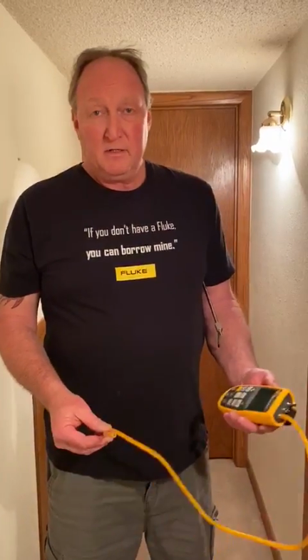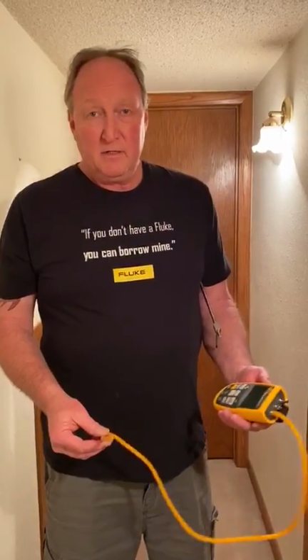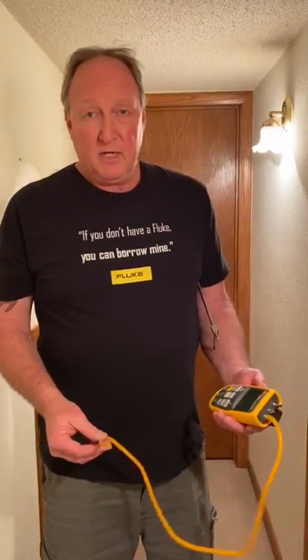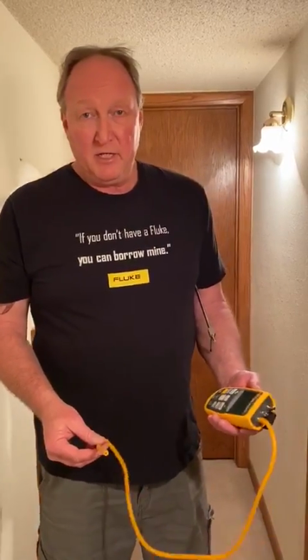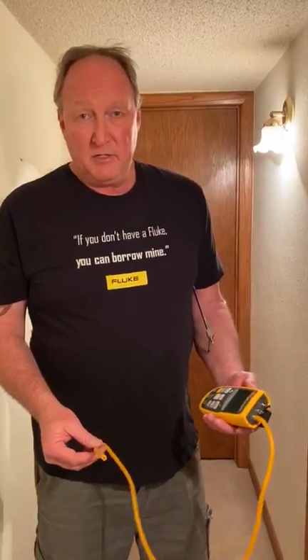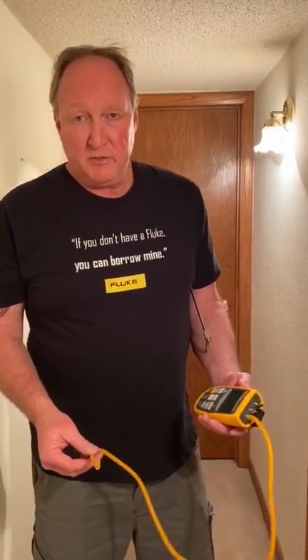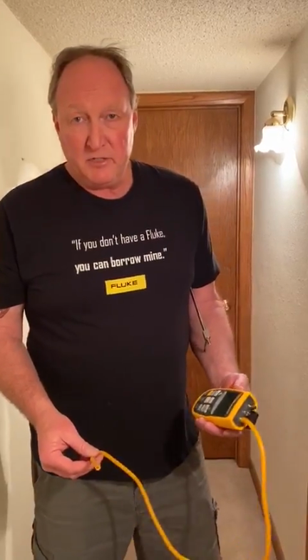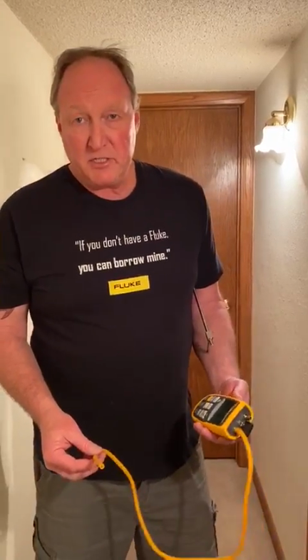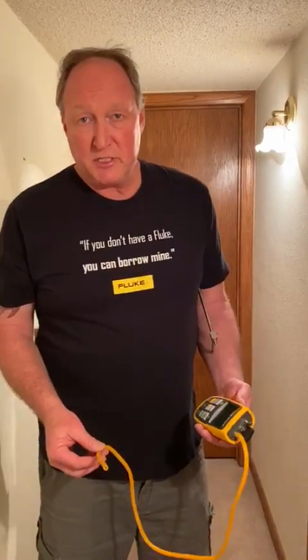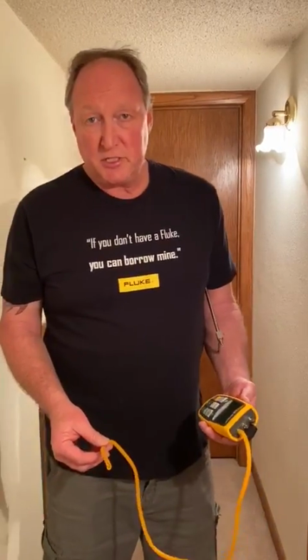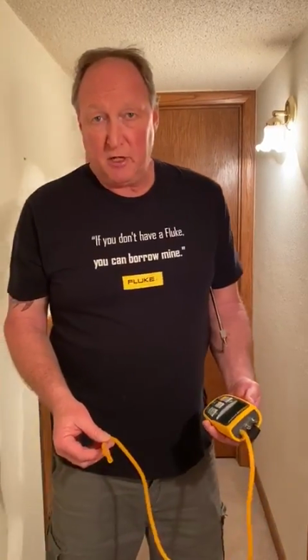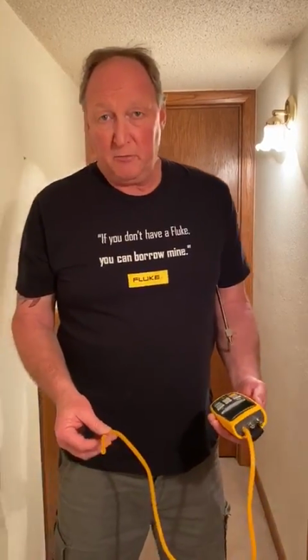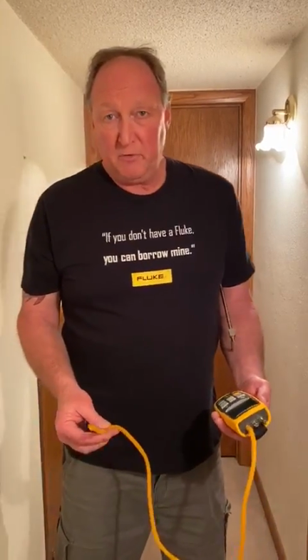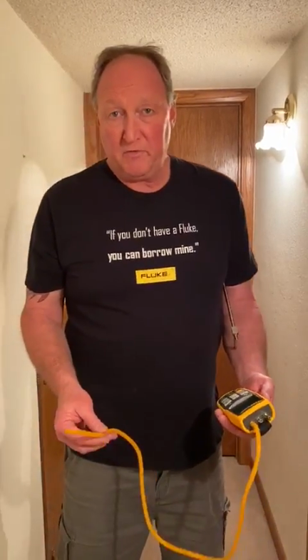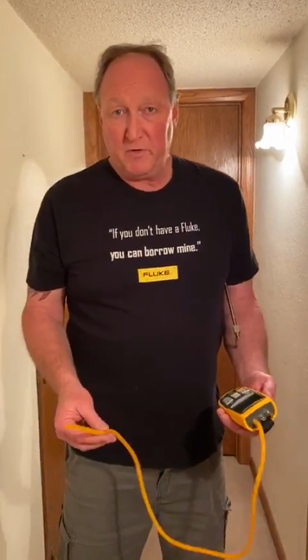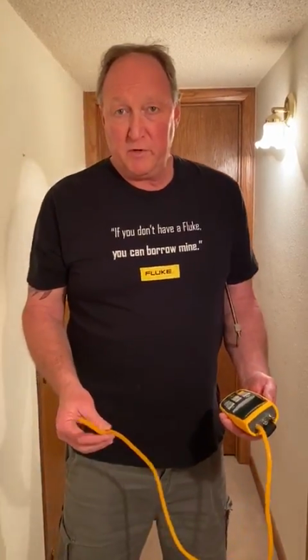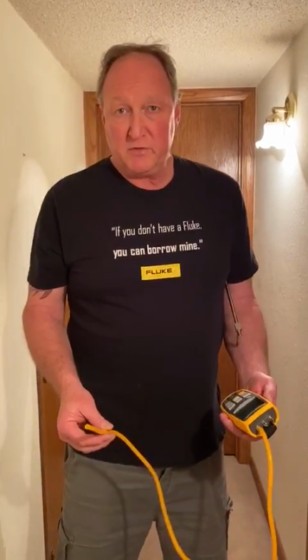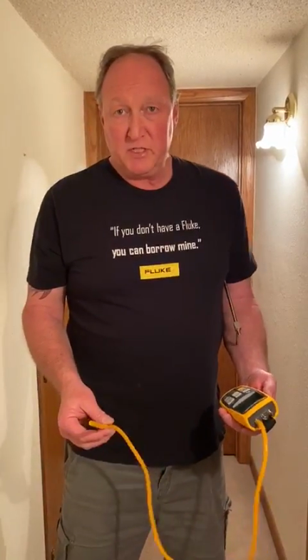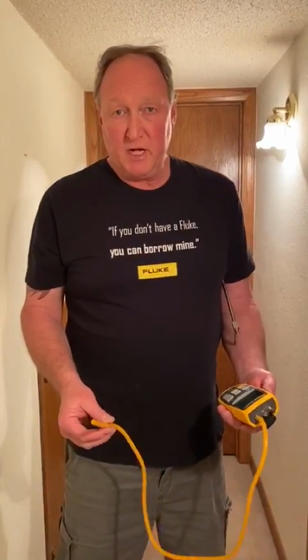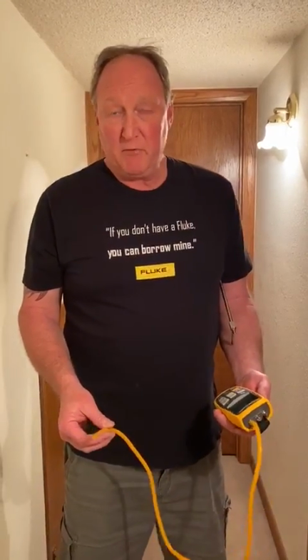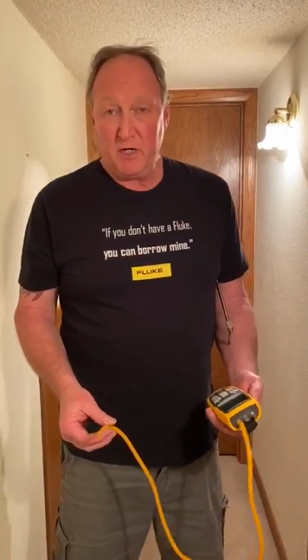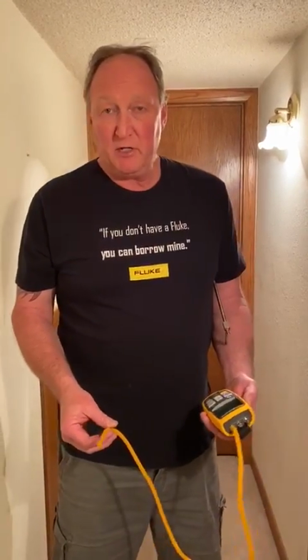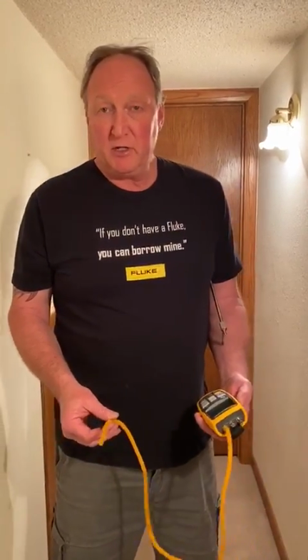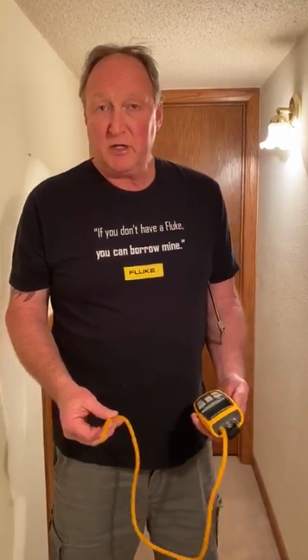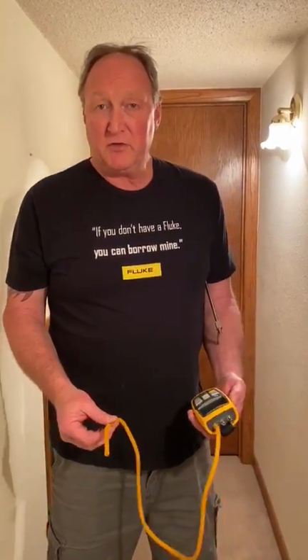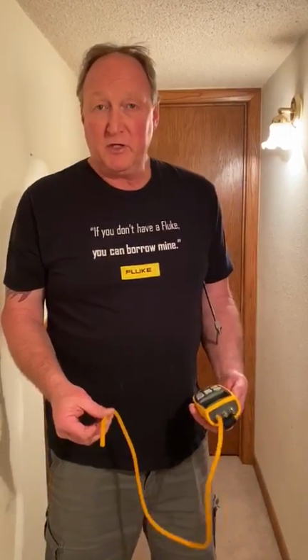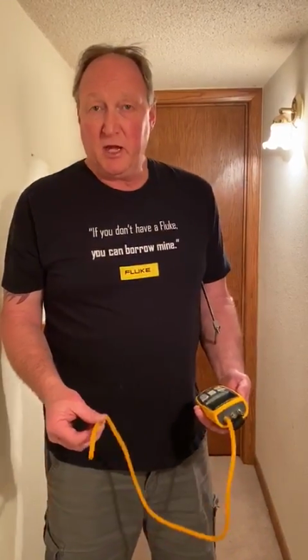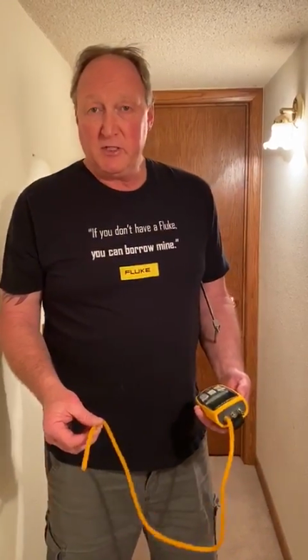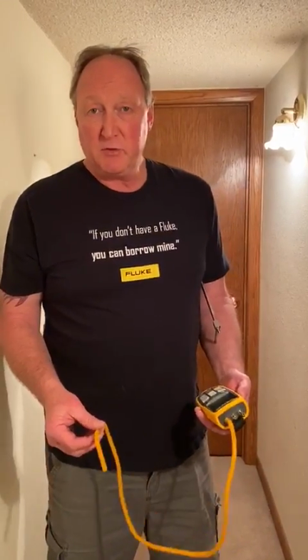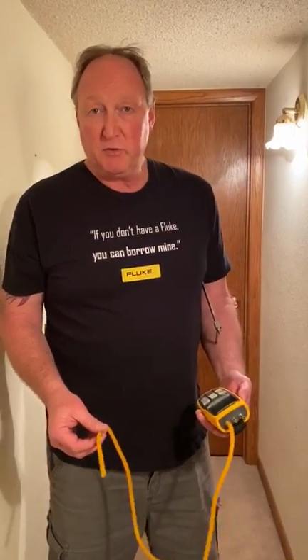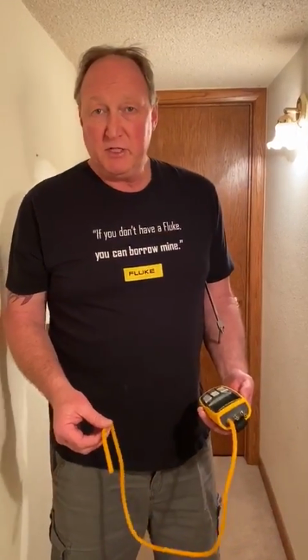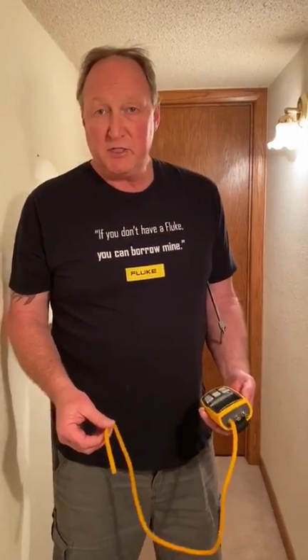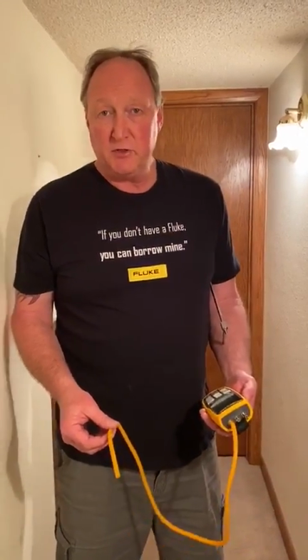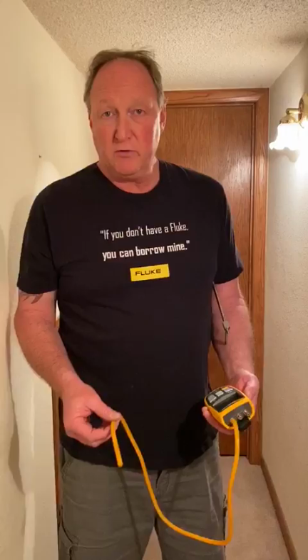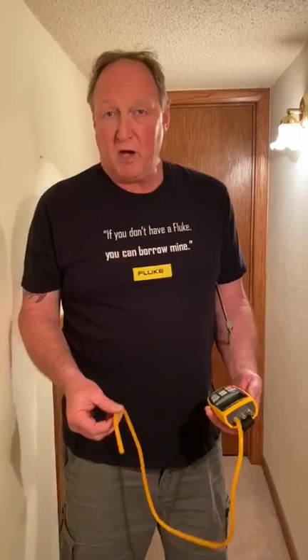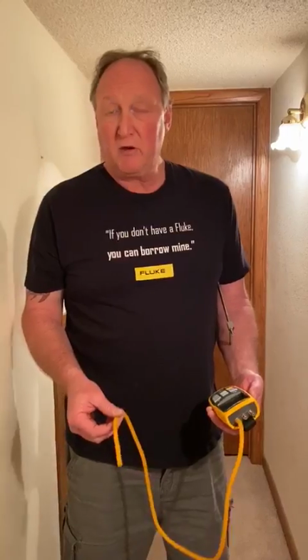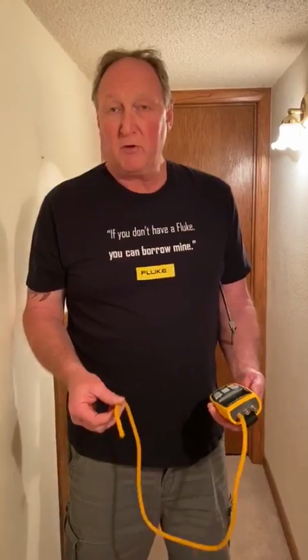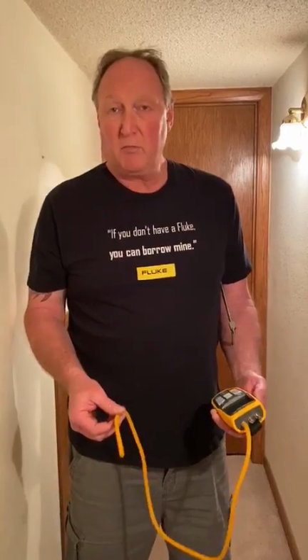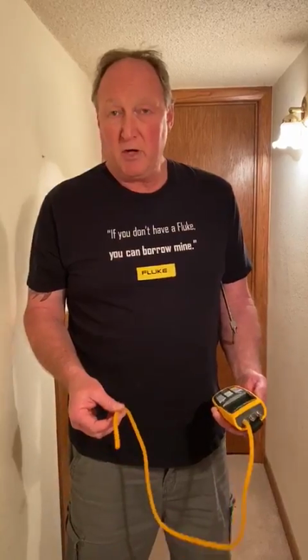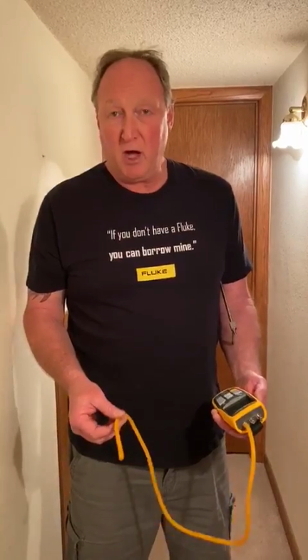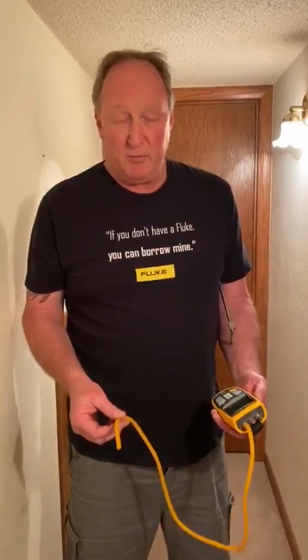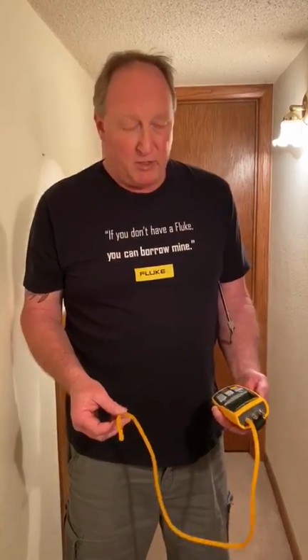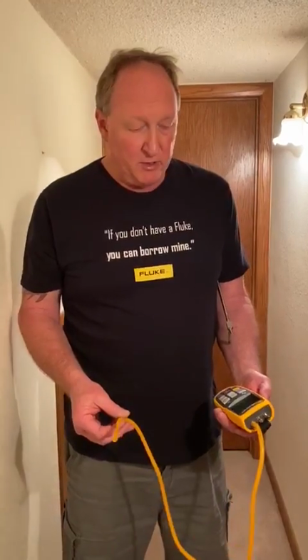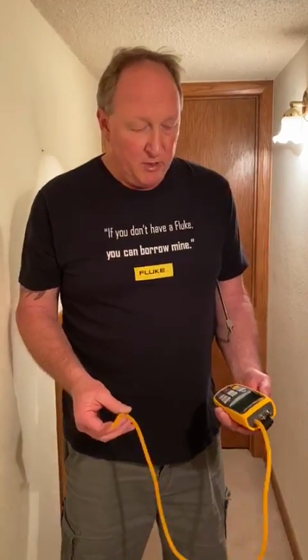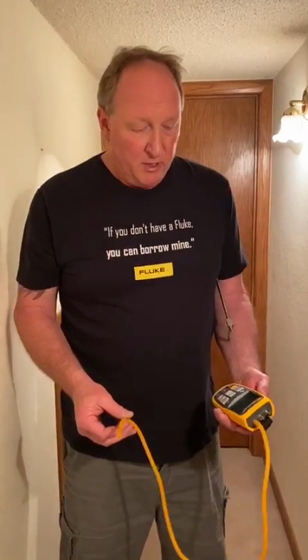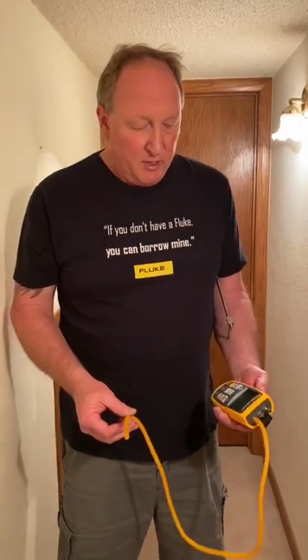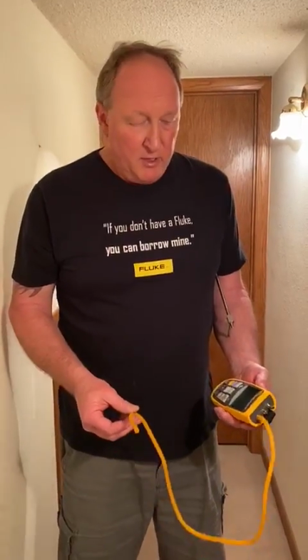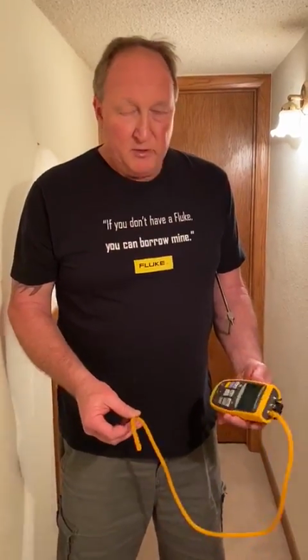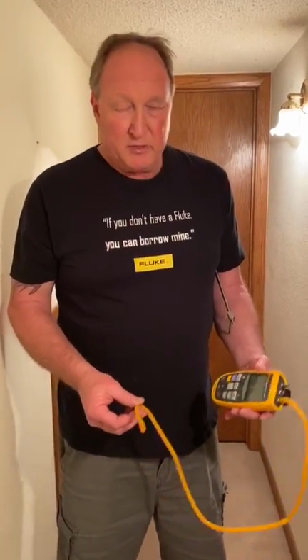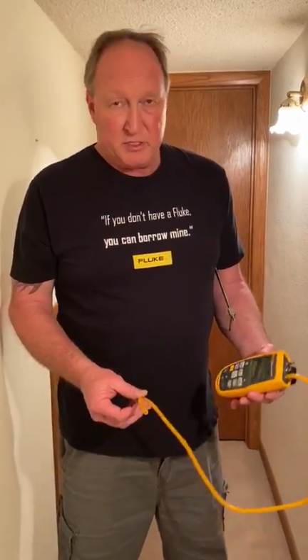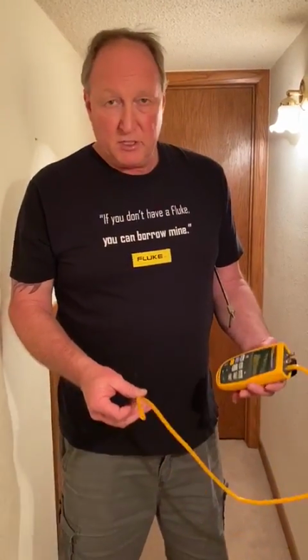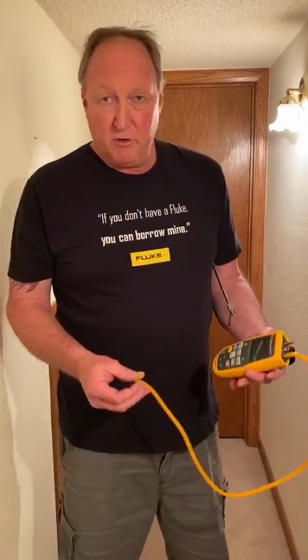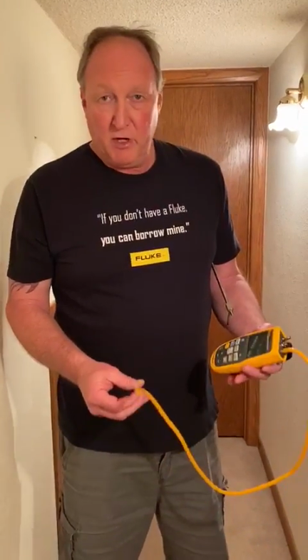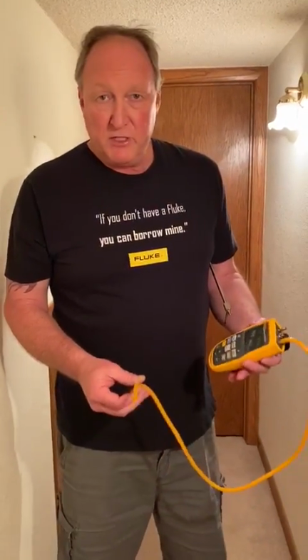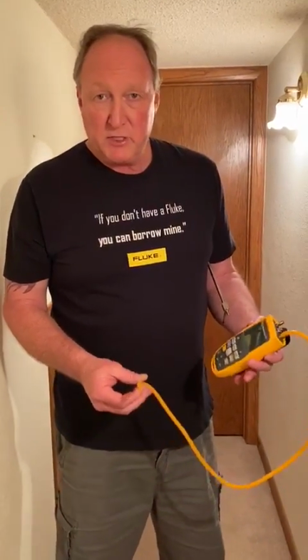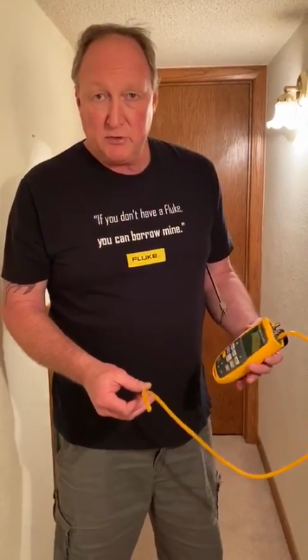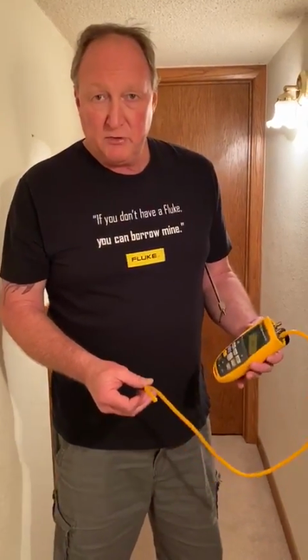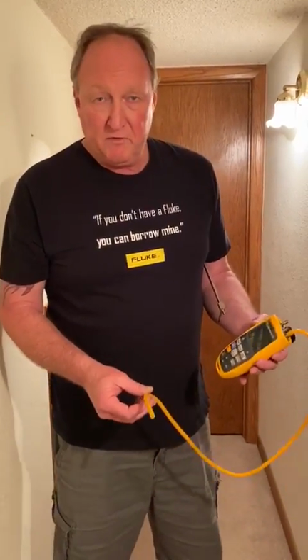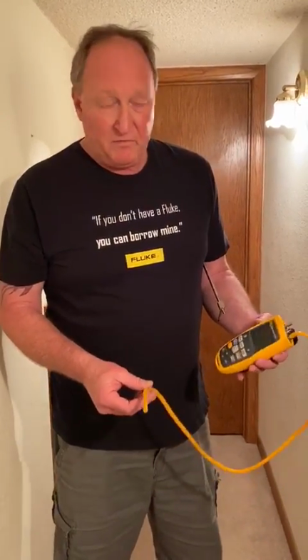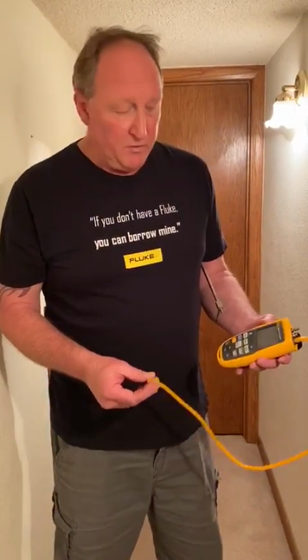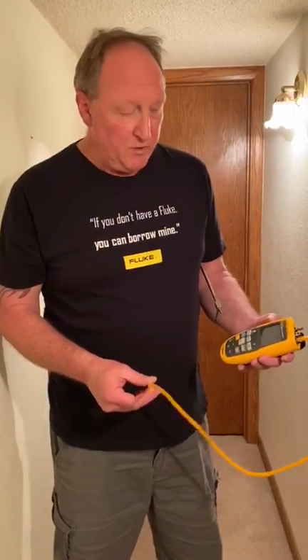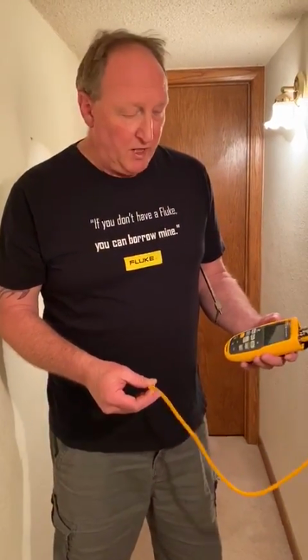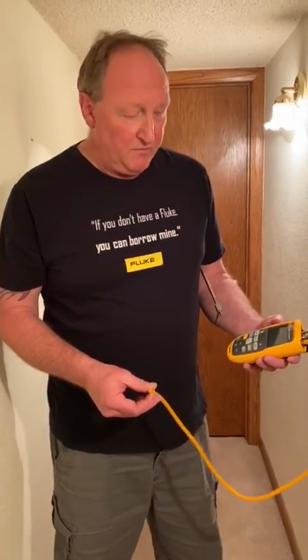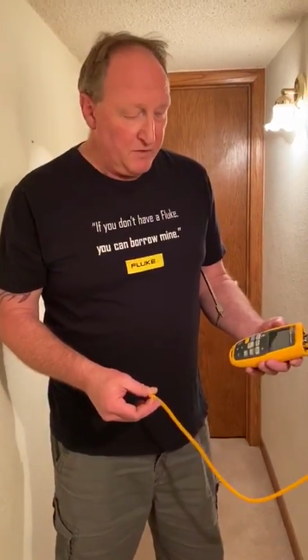How are you doing? This is Sean with Fluke. Today we're going to look at the 922 micromanometer. This is a great tool that Fluke offers.